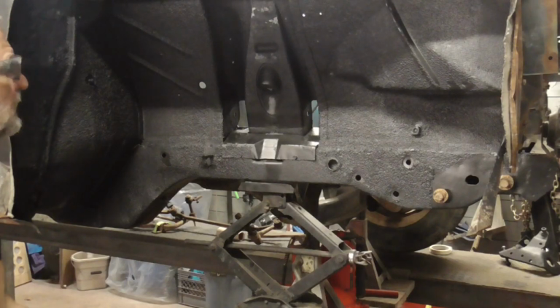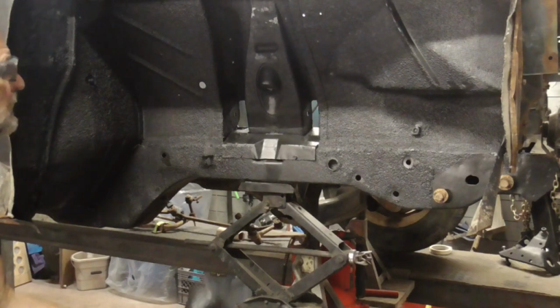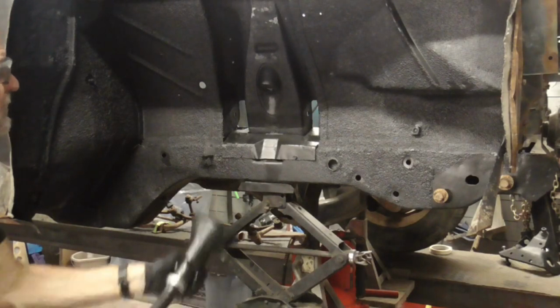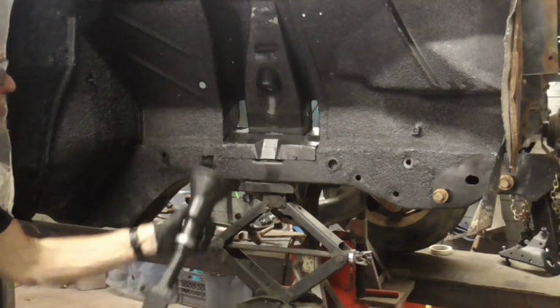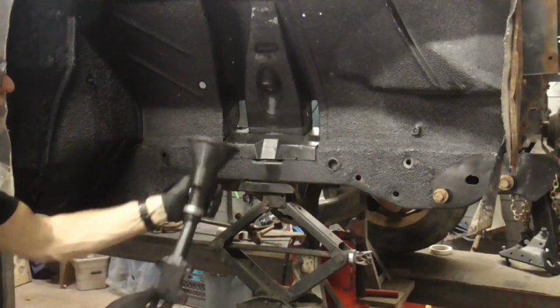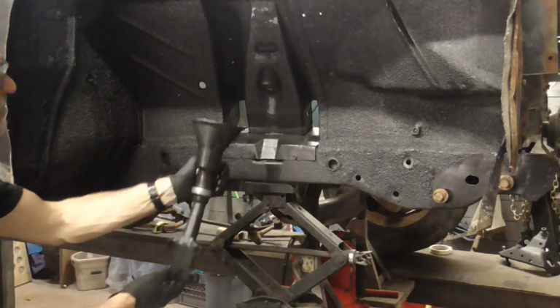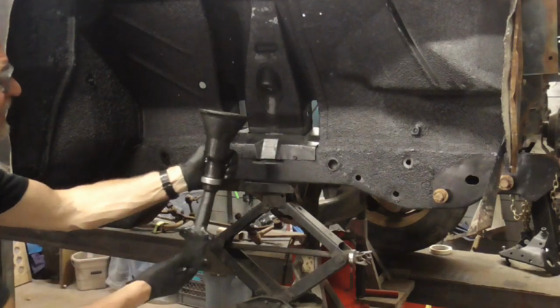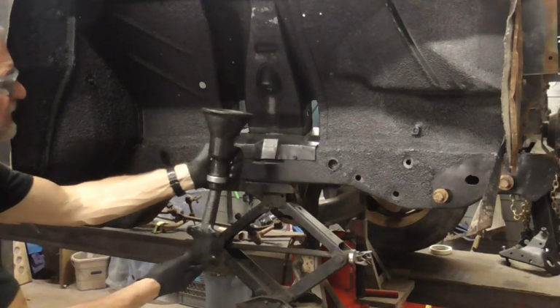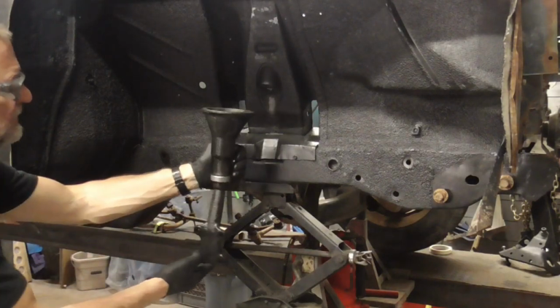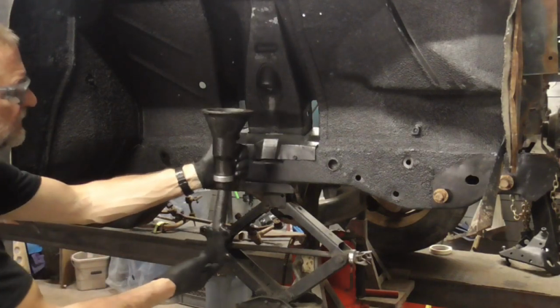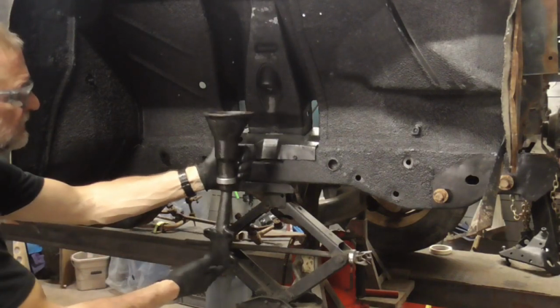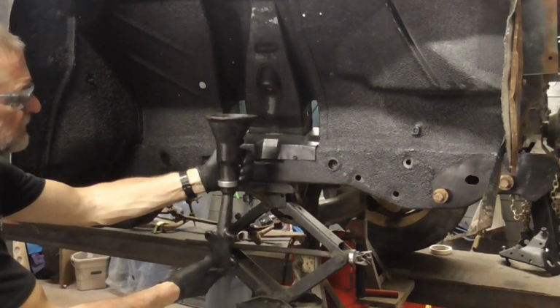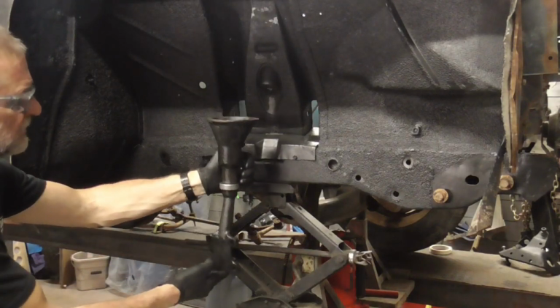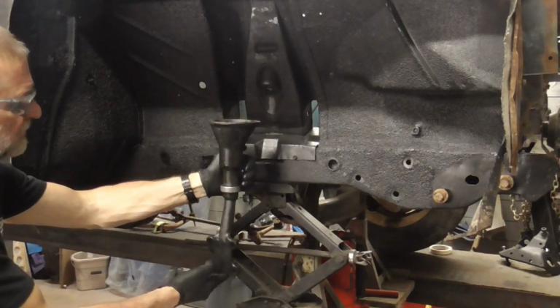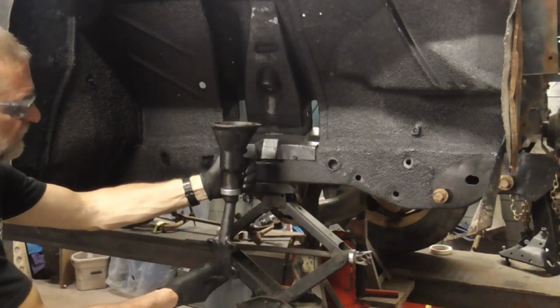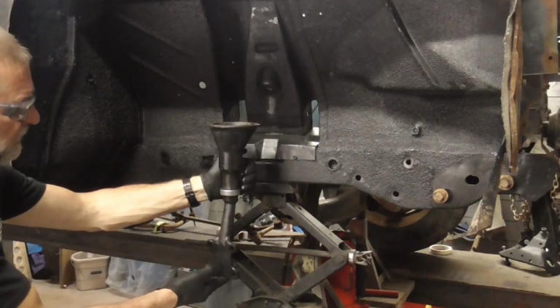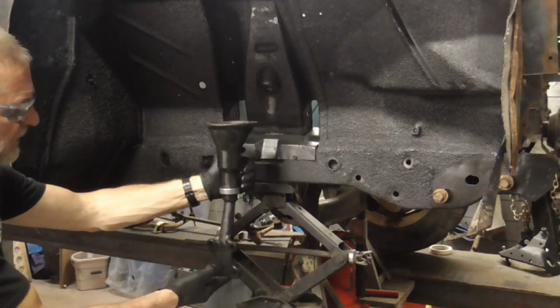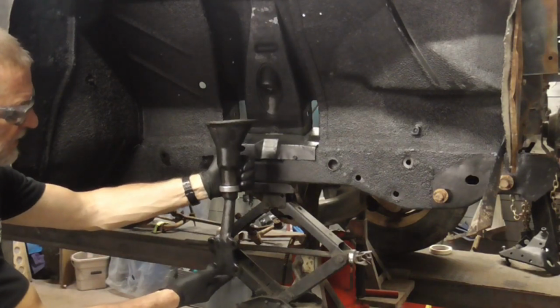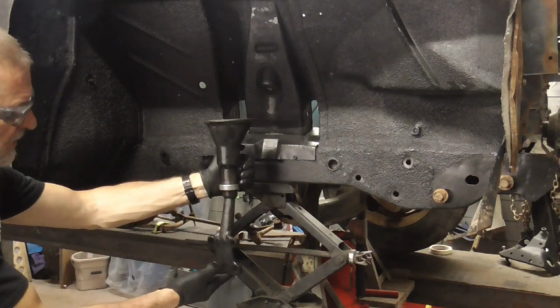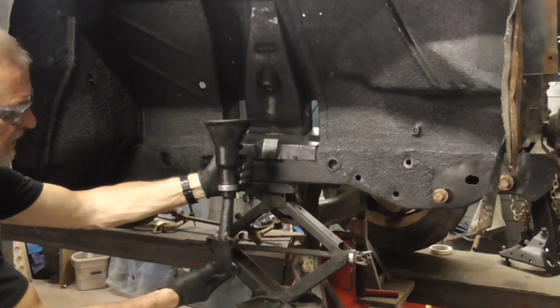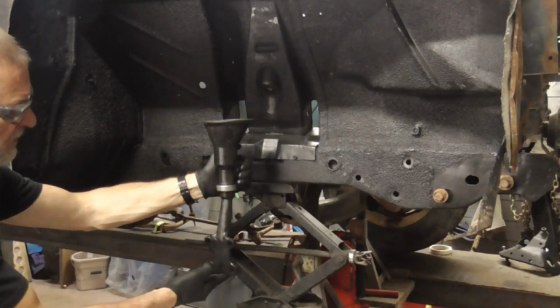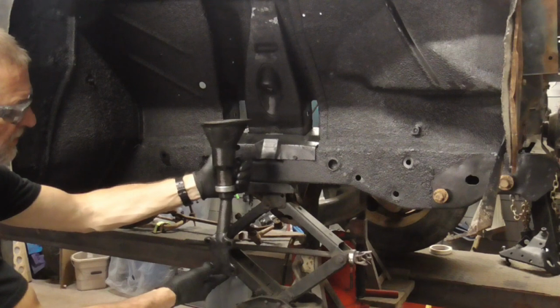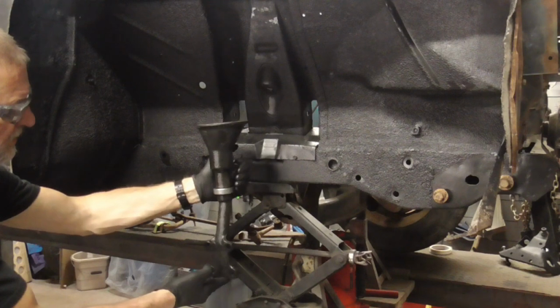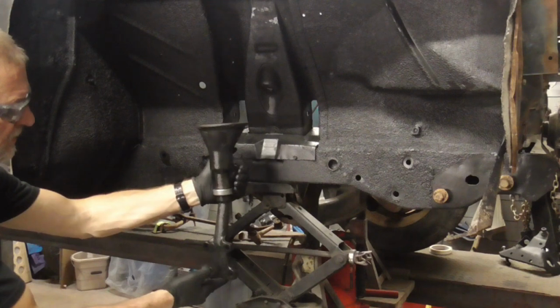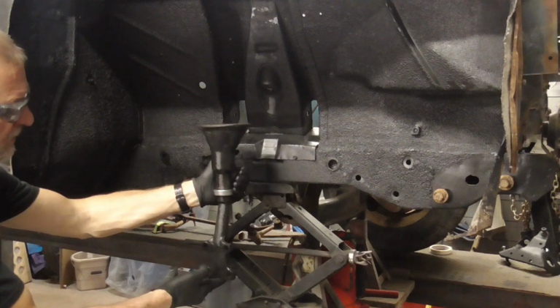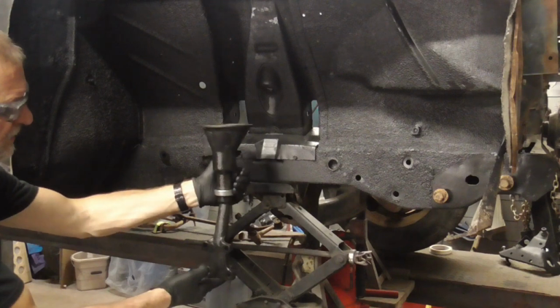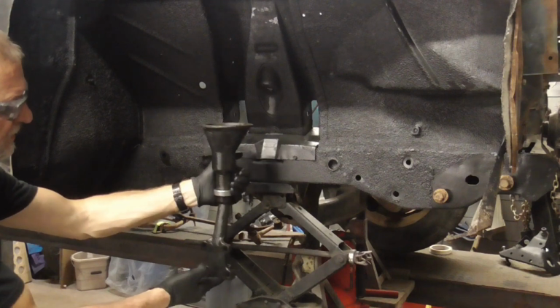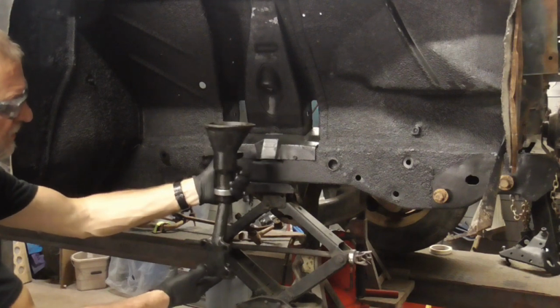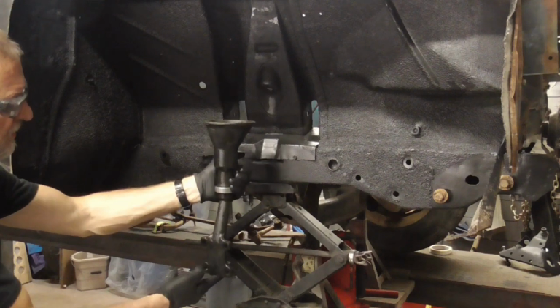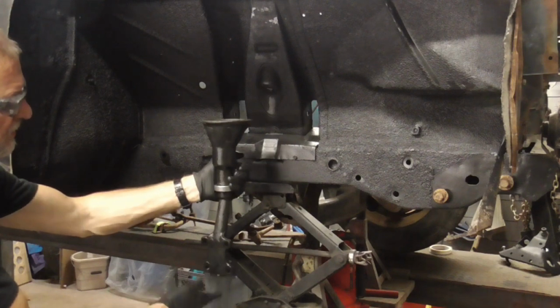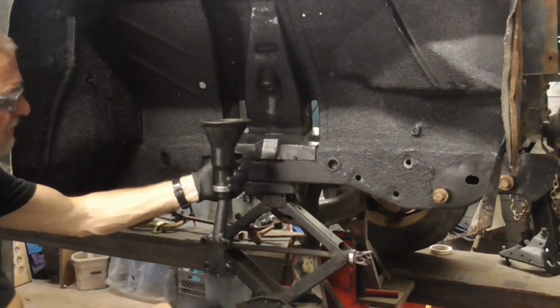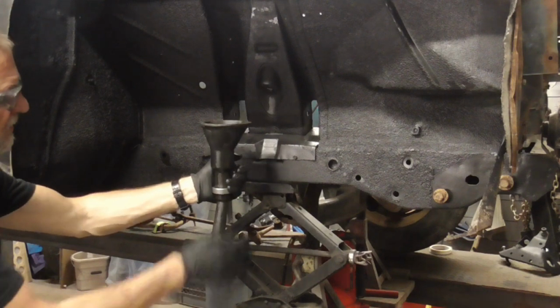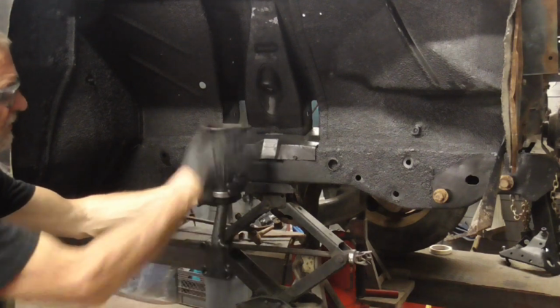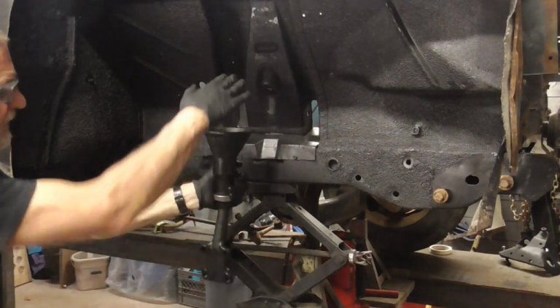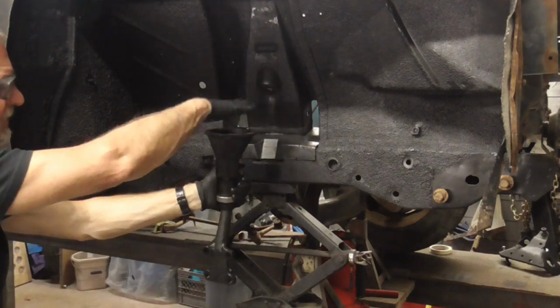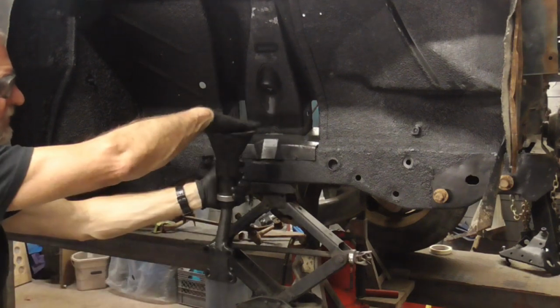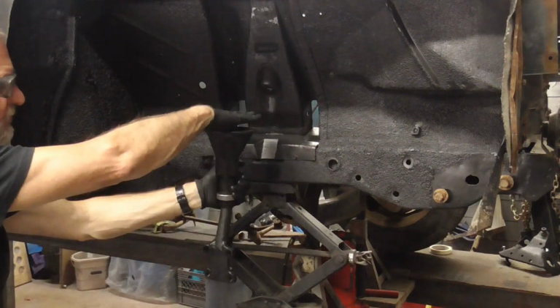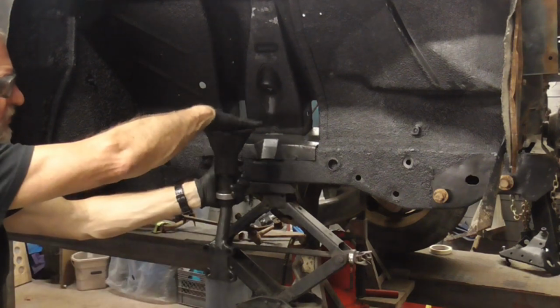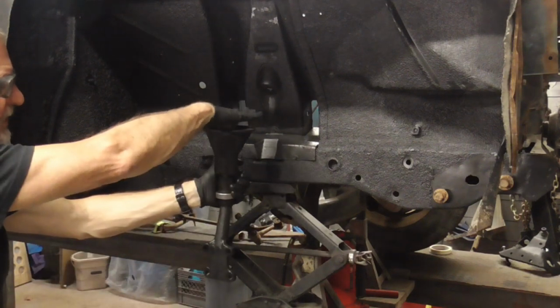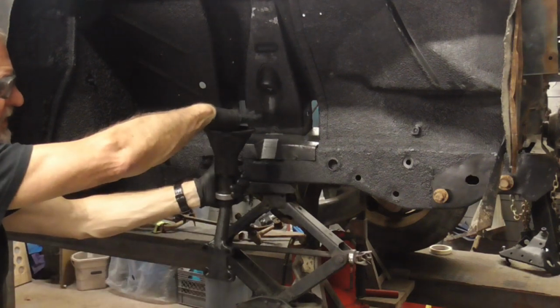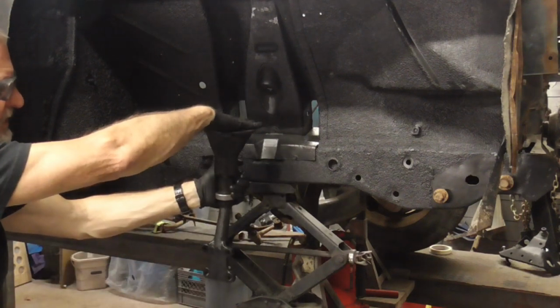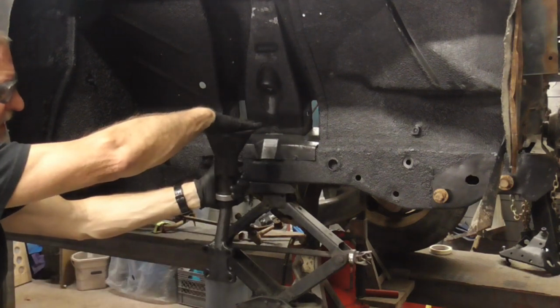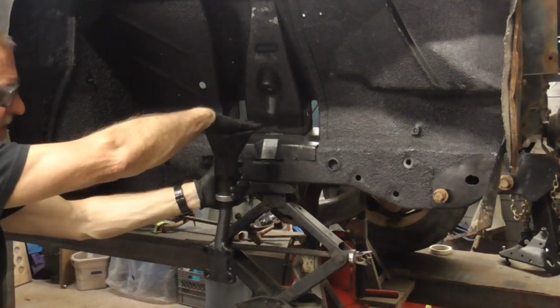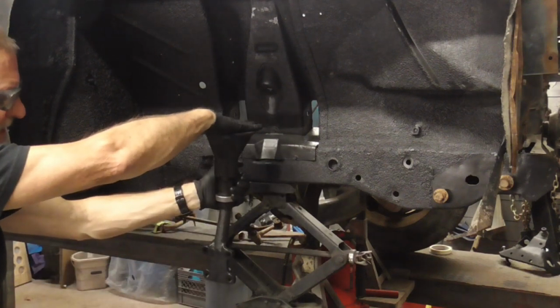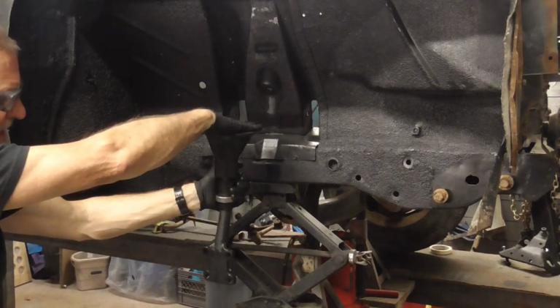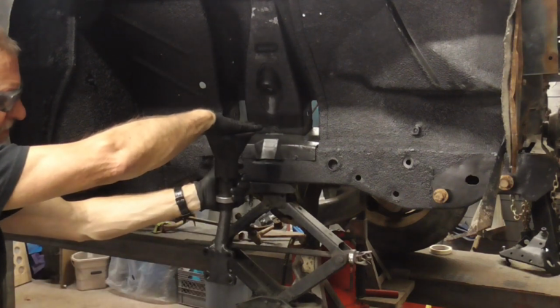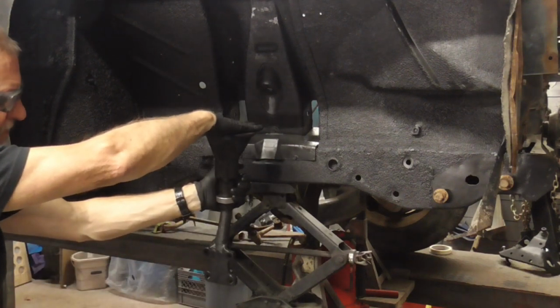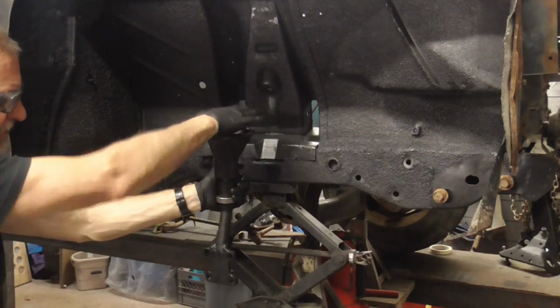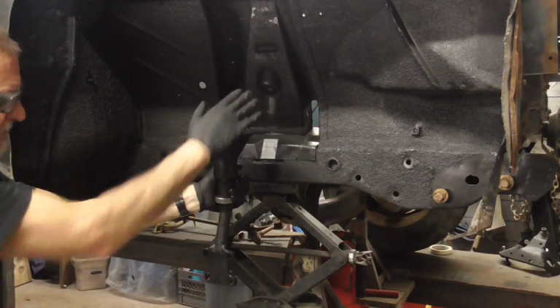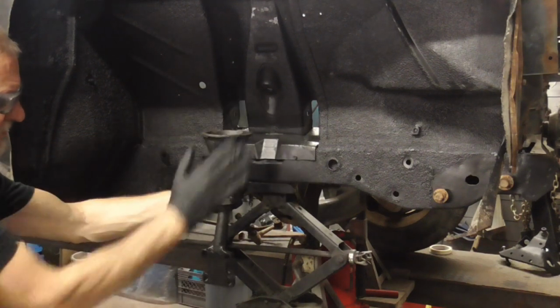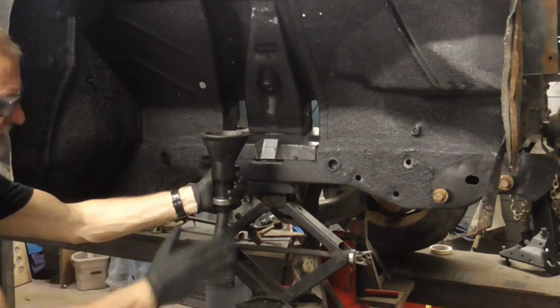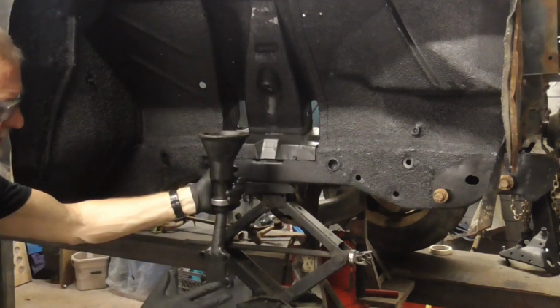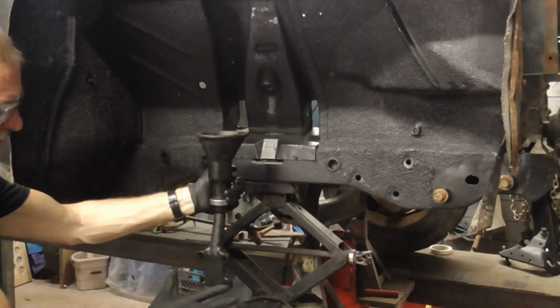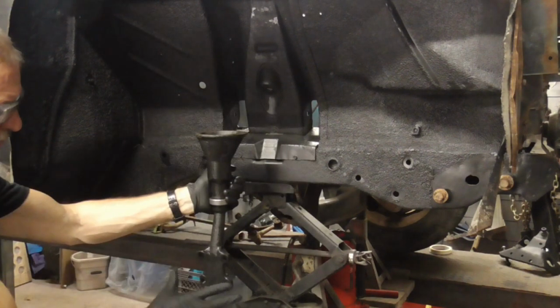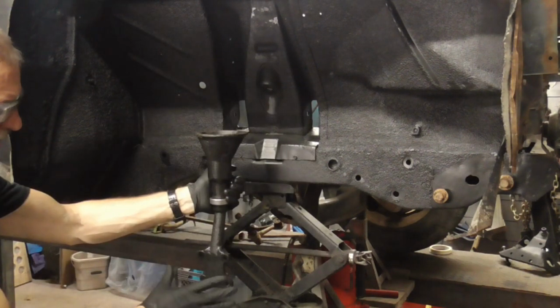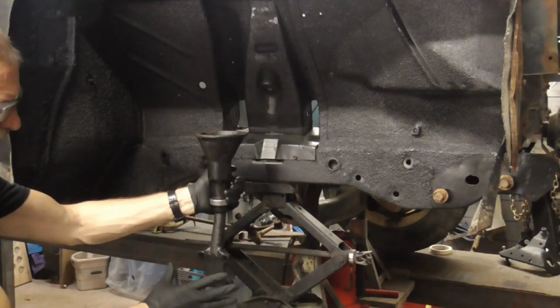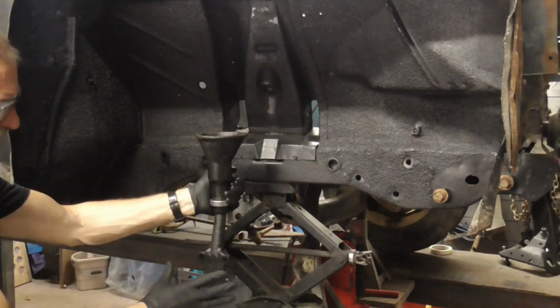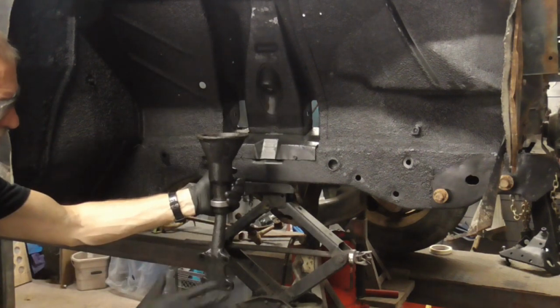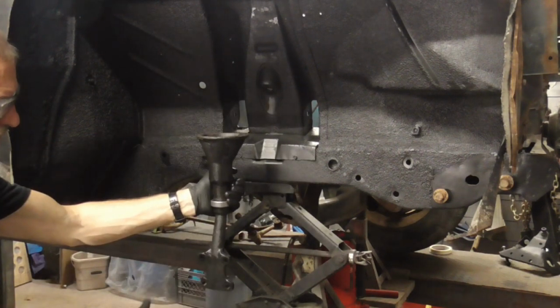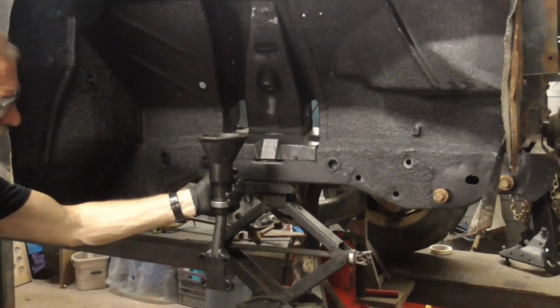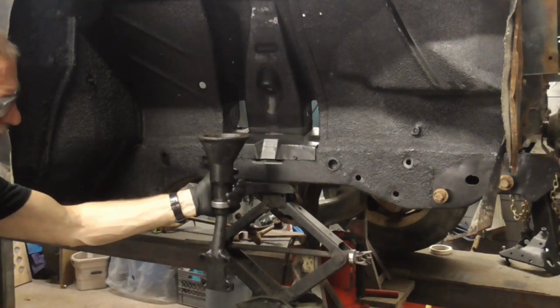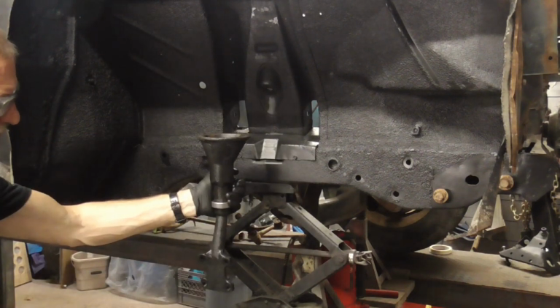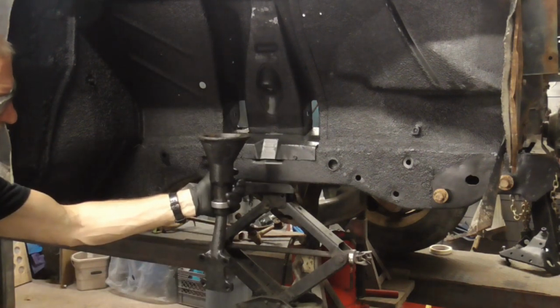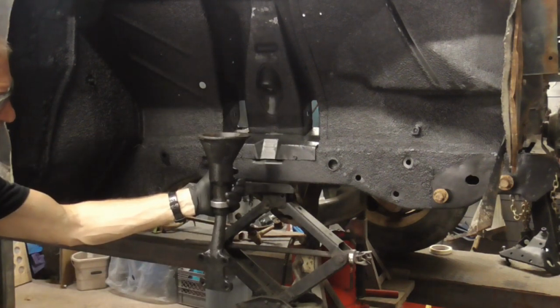So this guy sits right here, and the spring is on top, and the wheel is right here.